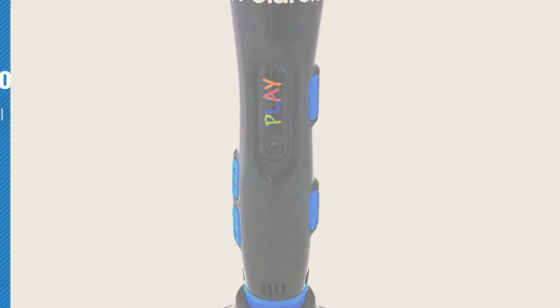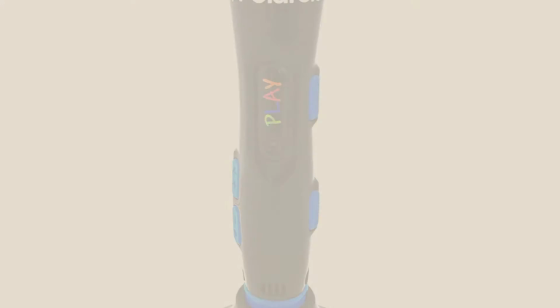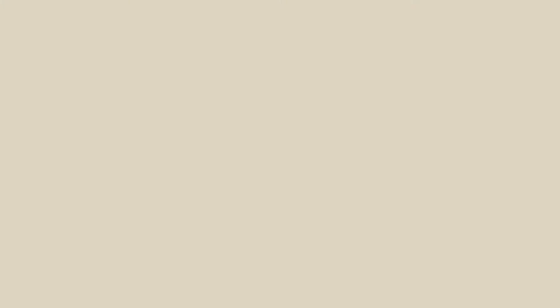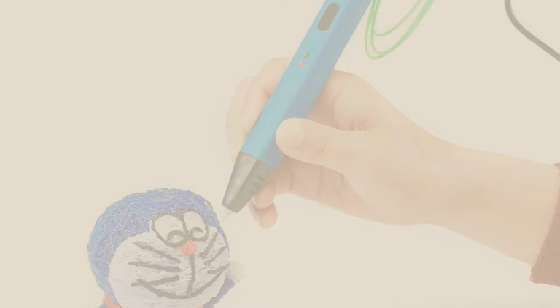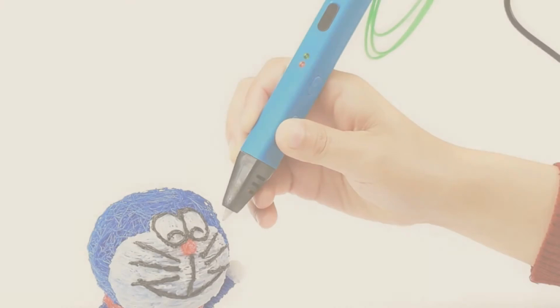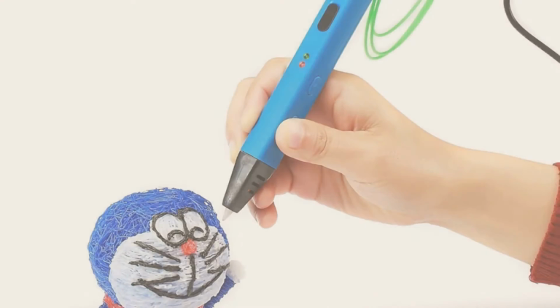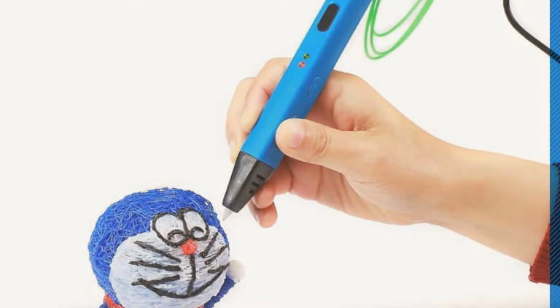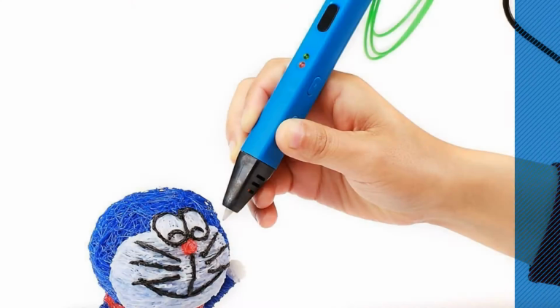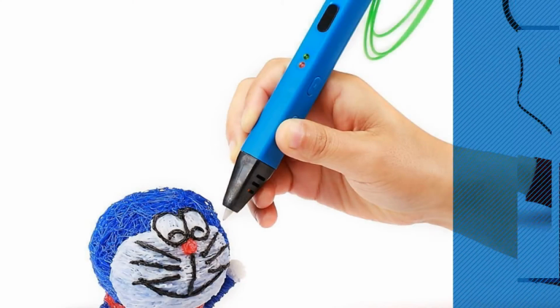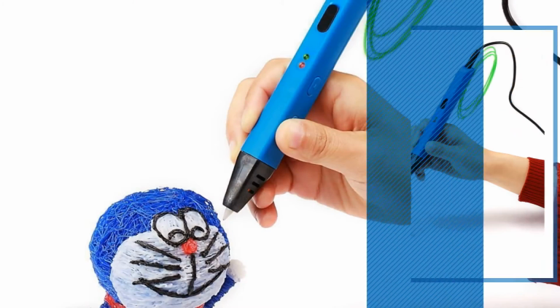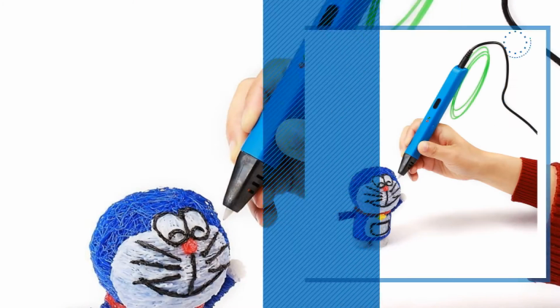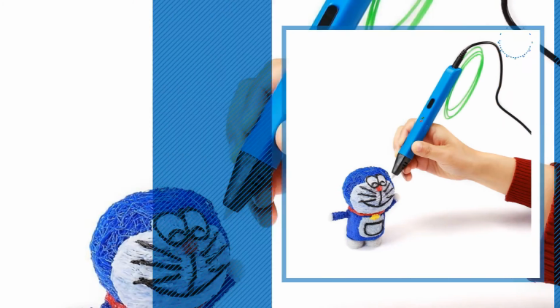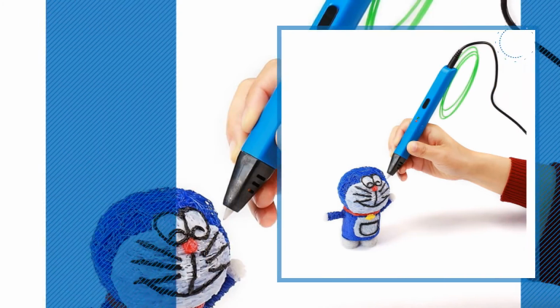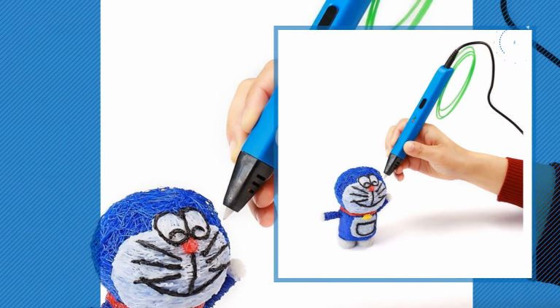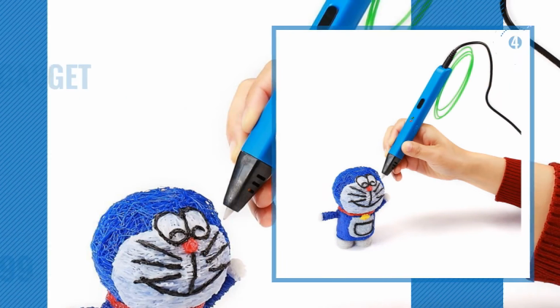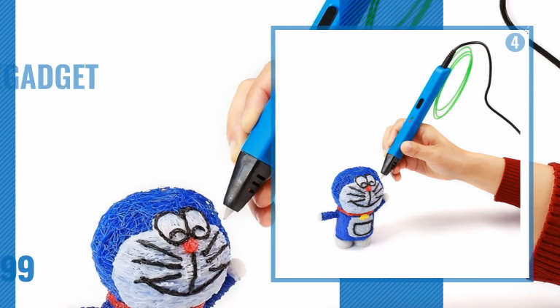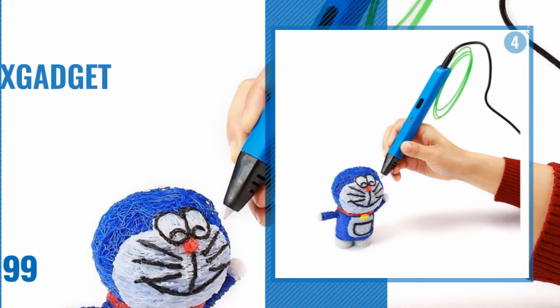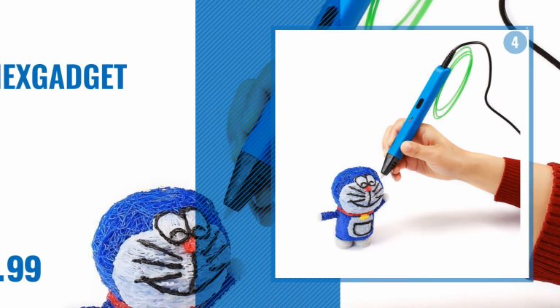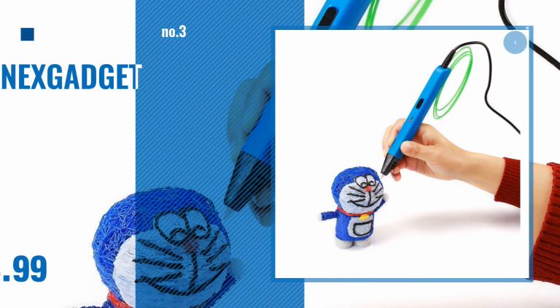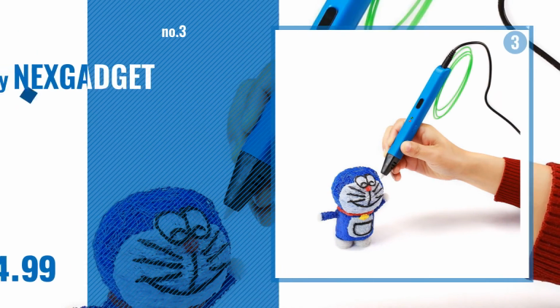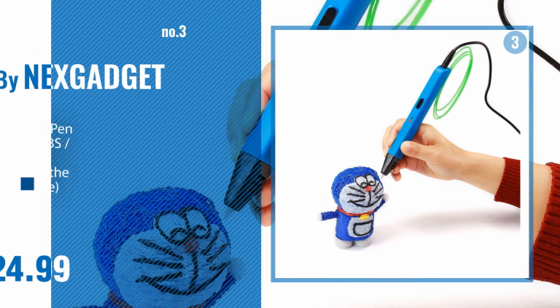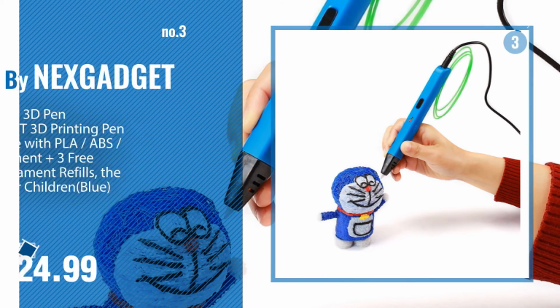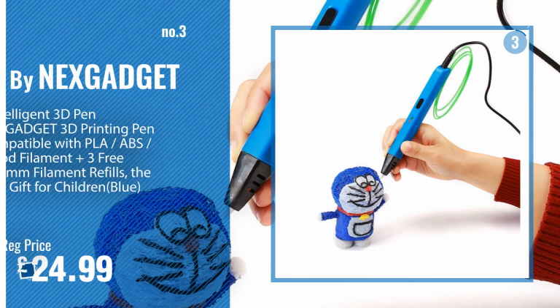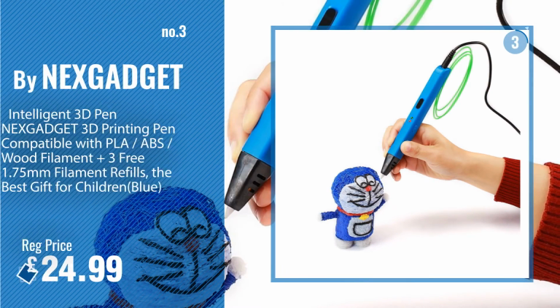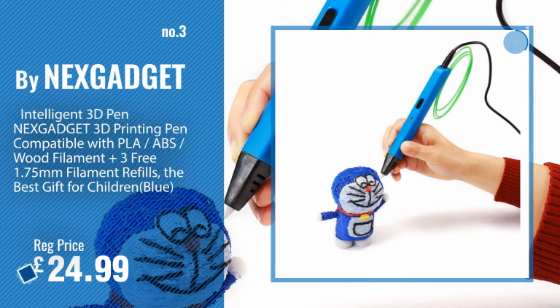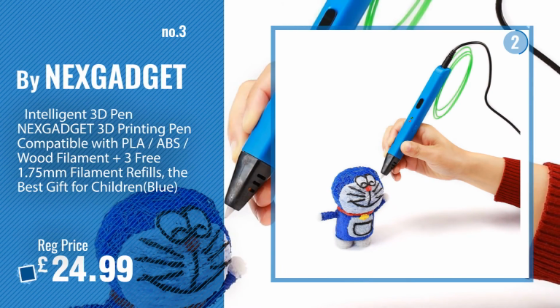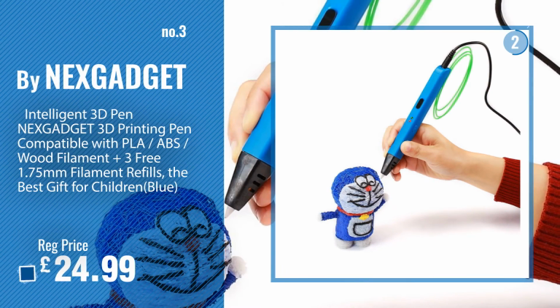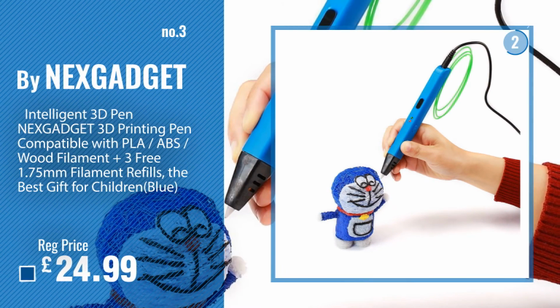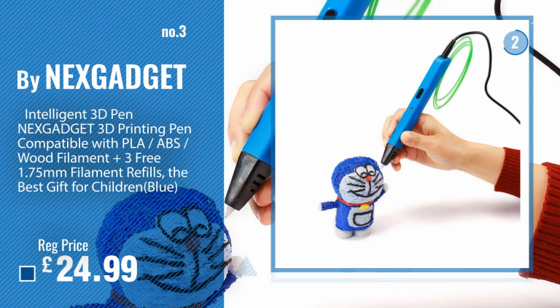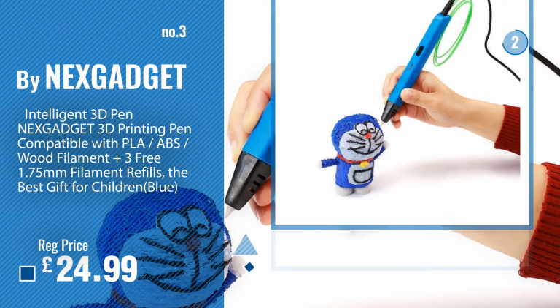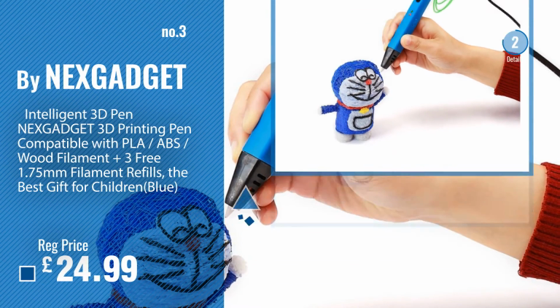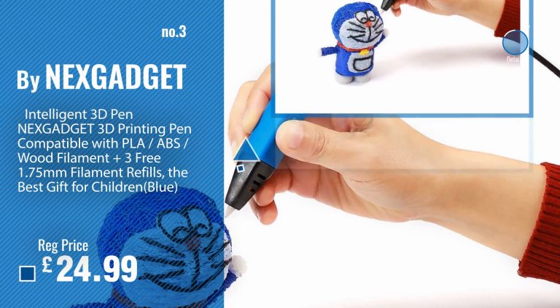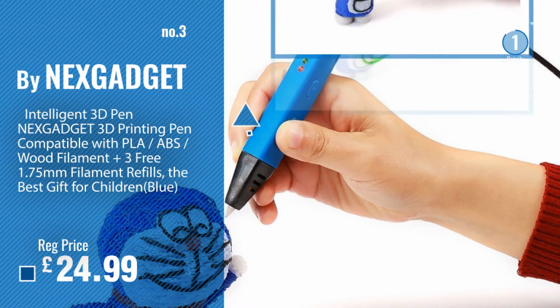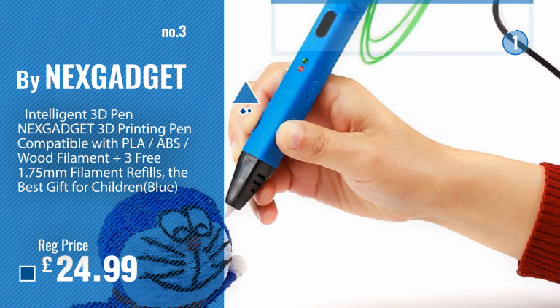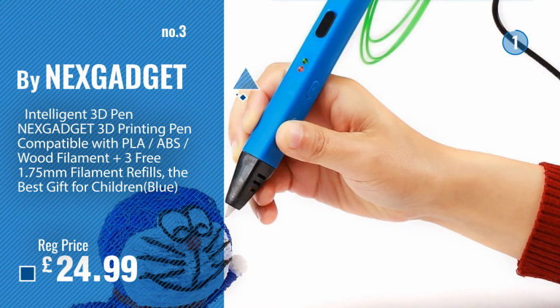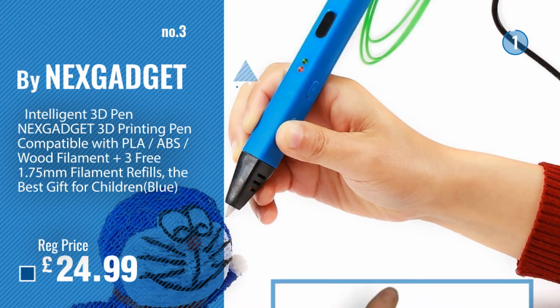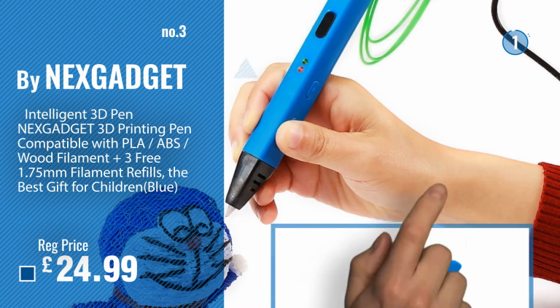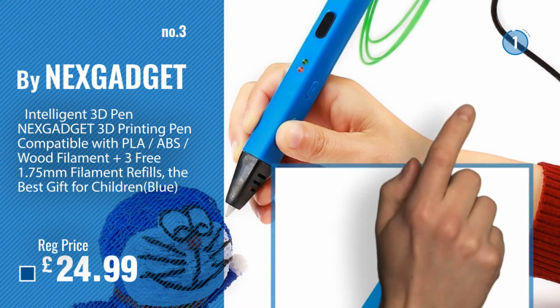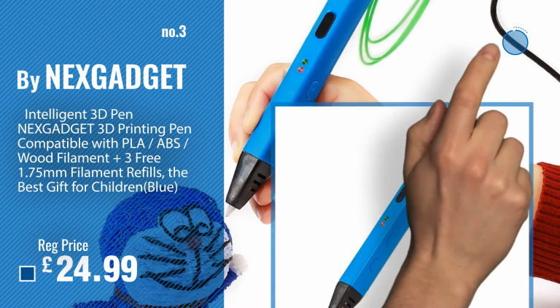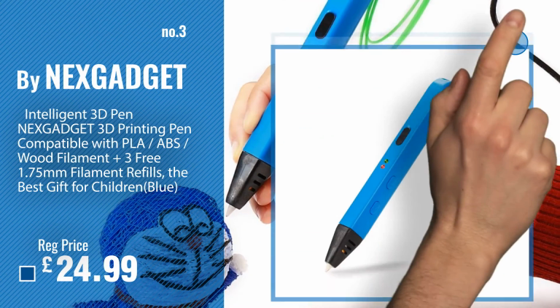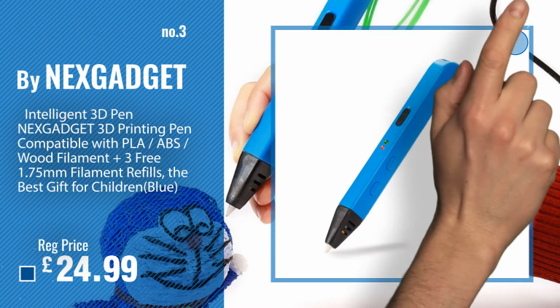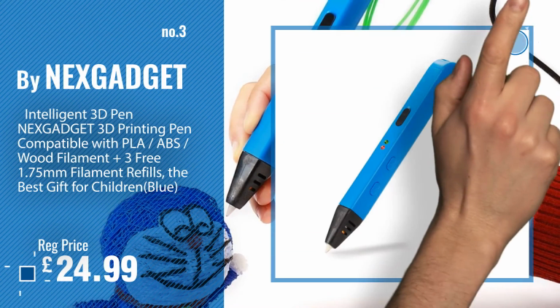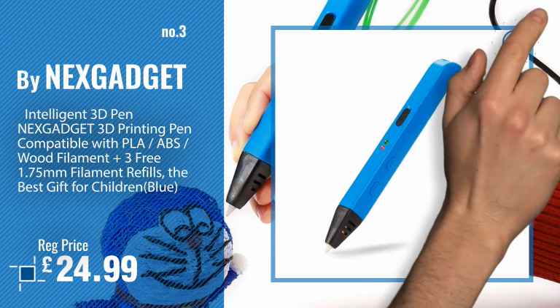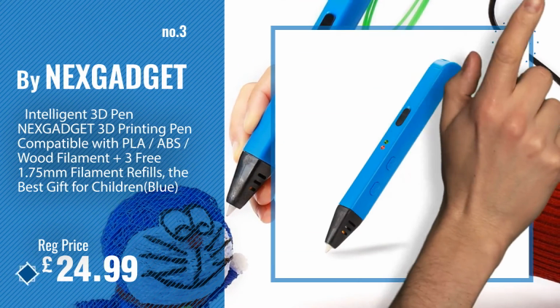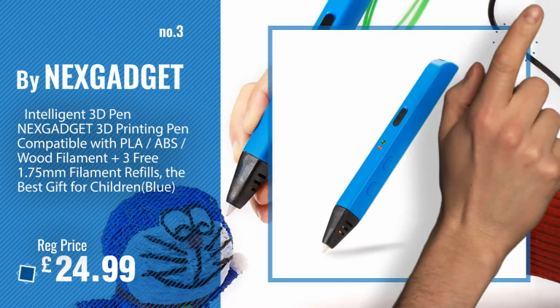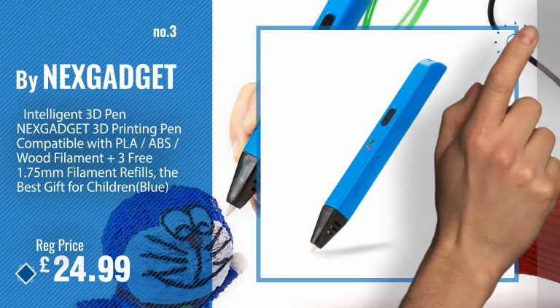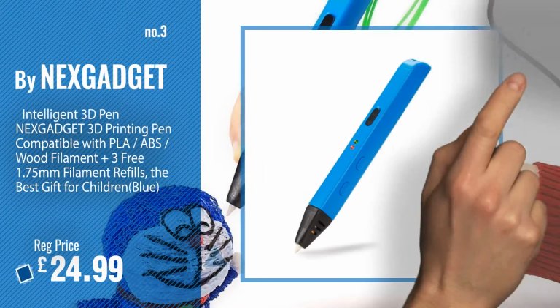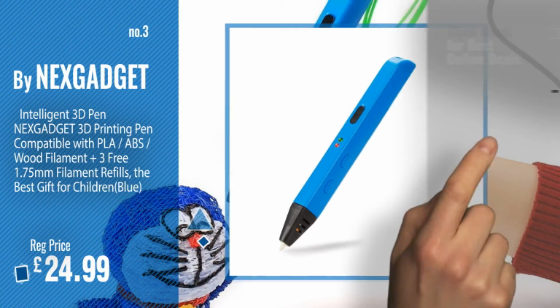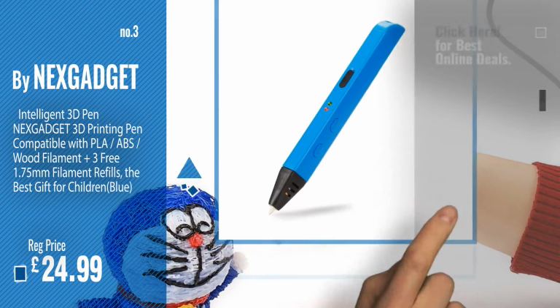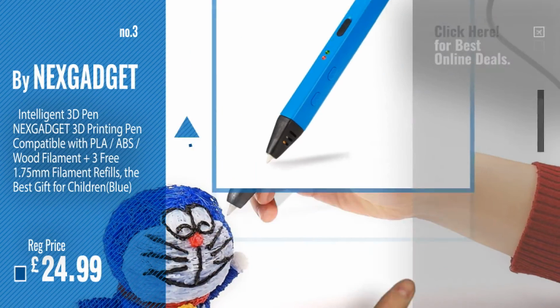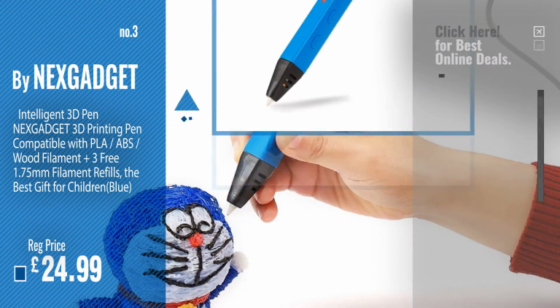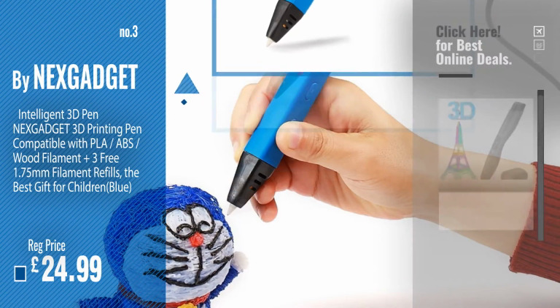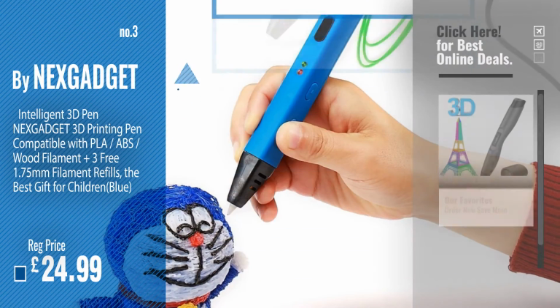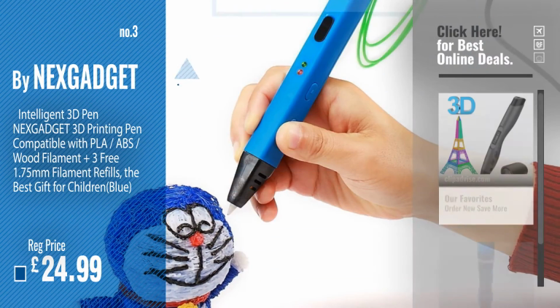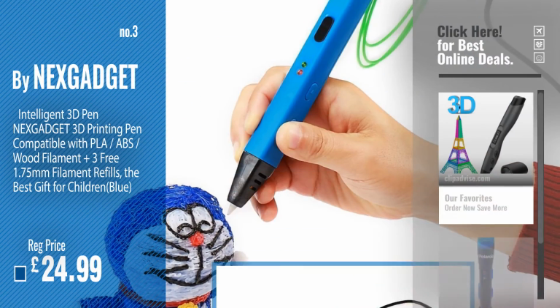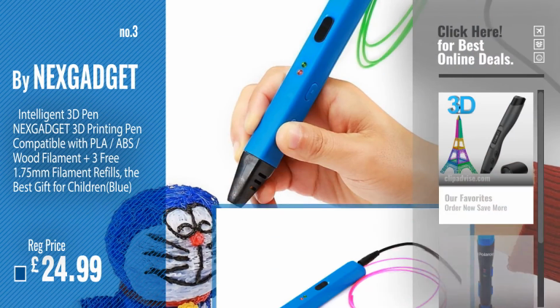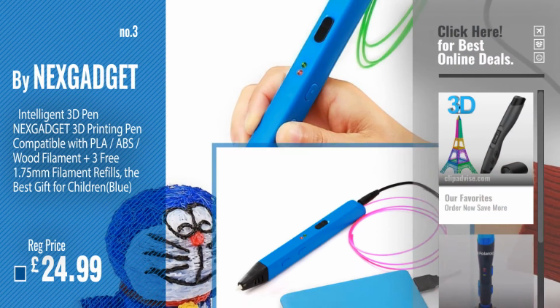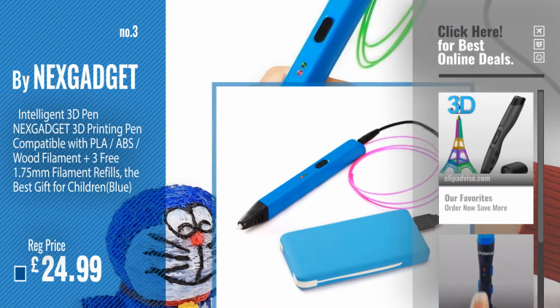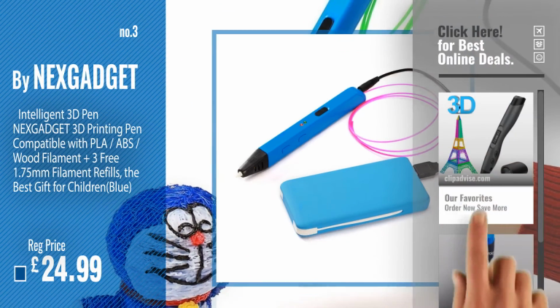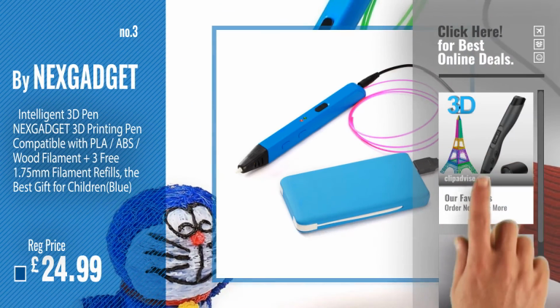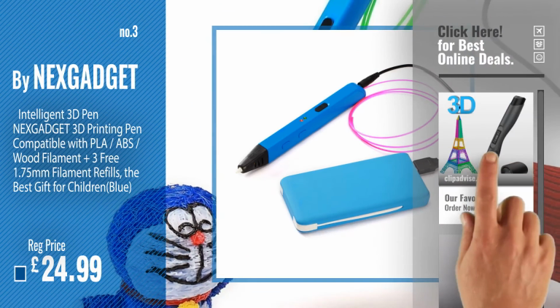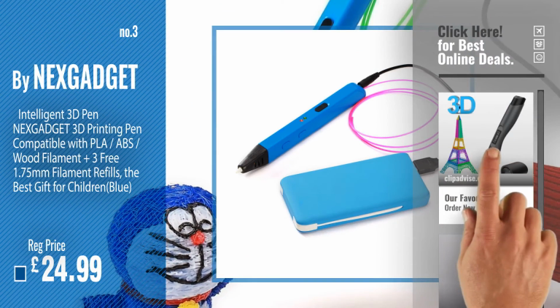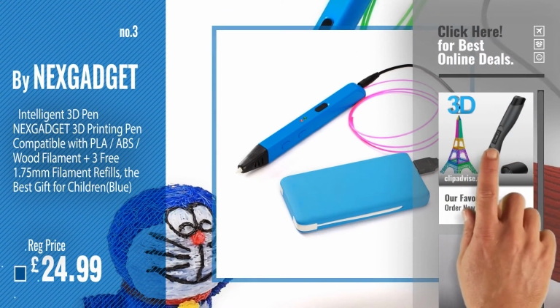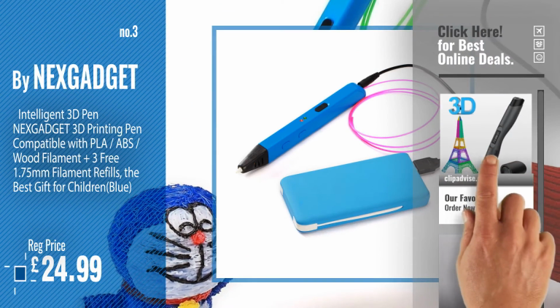Number 3, by NexGadget. For more info and great 3D printing pens, just click this circle.